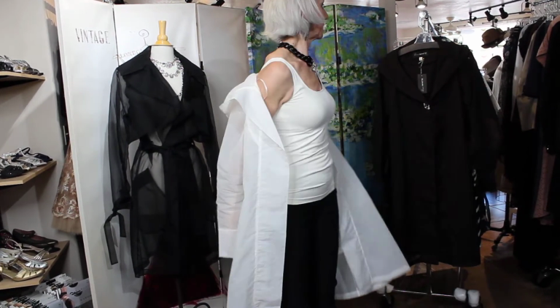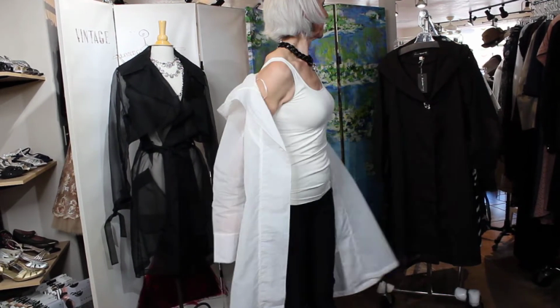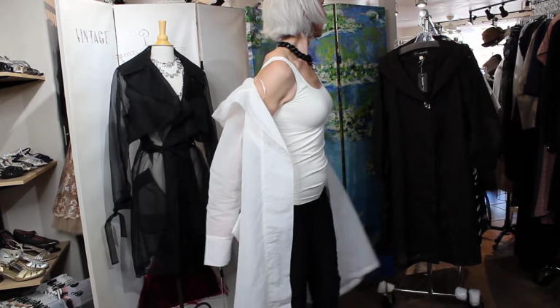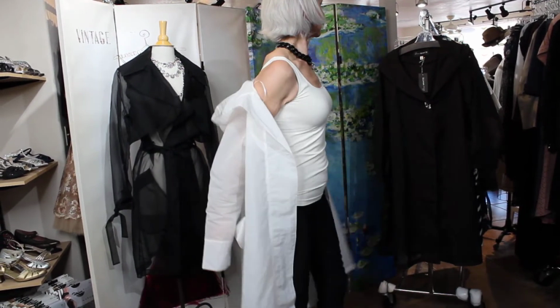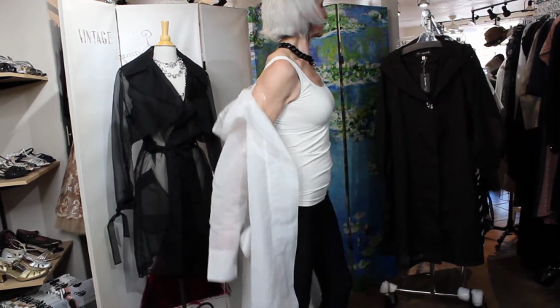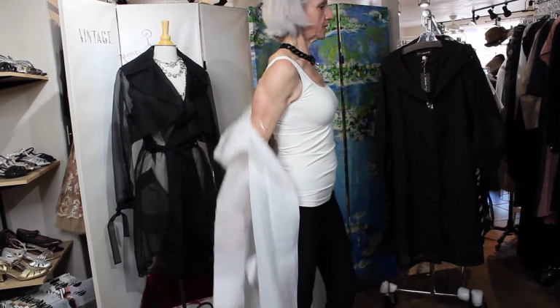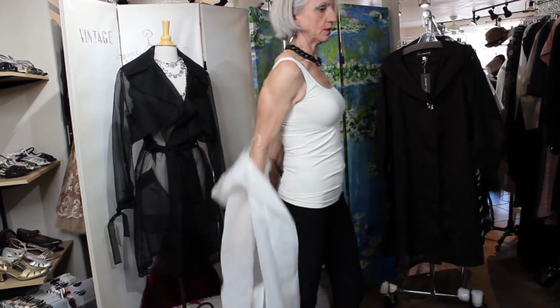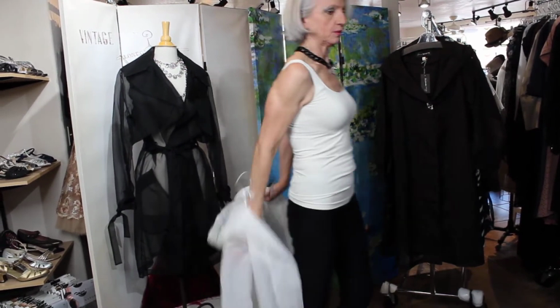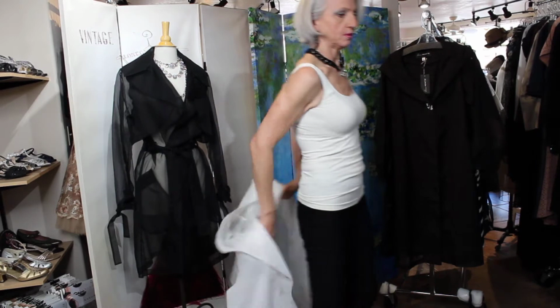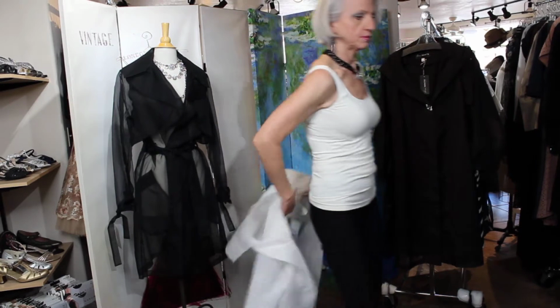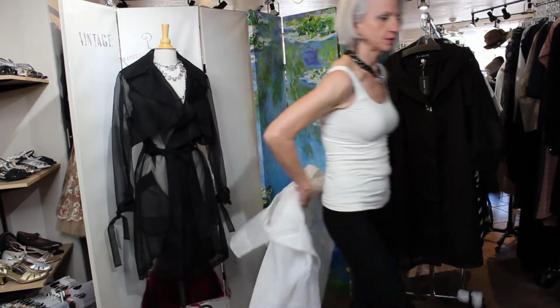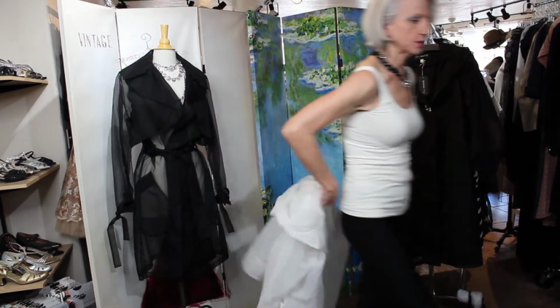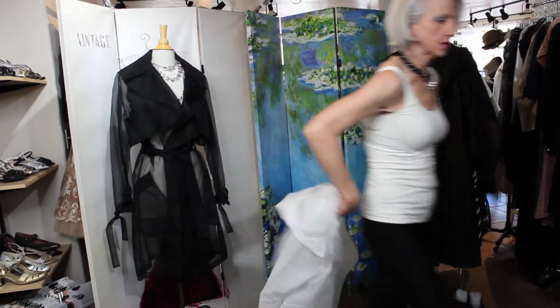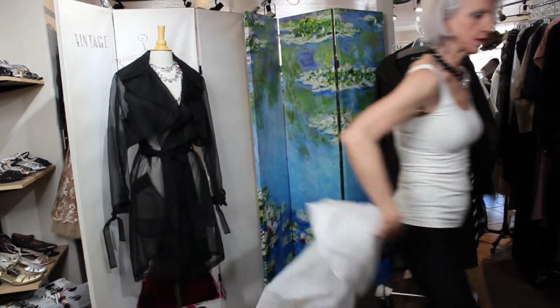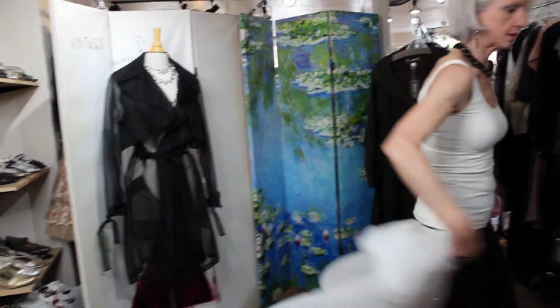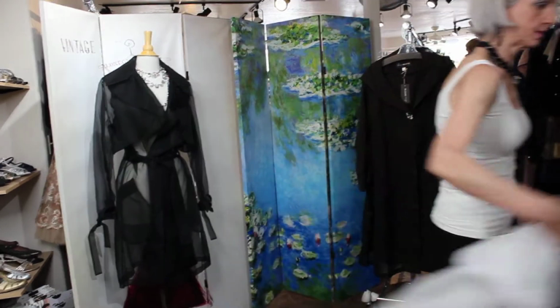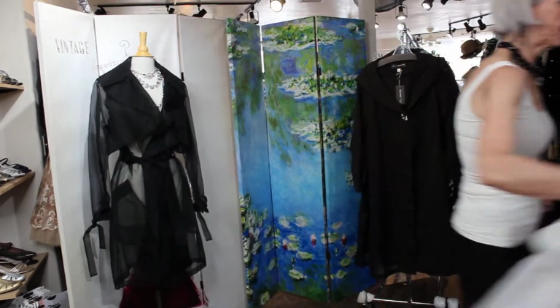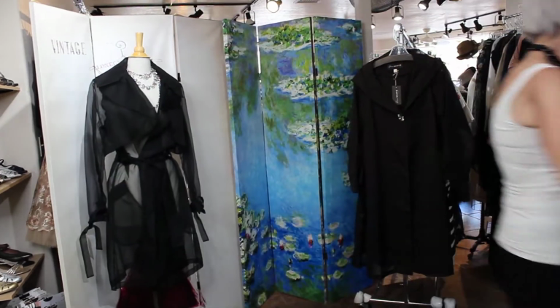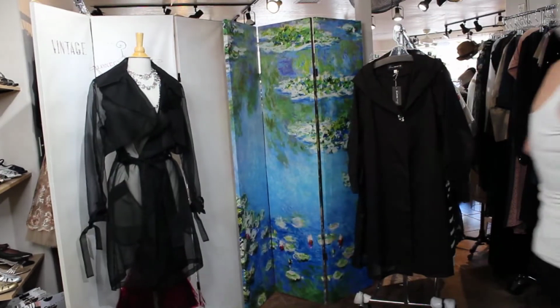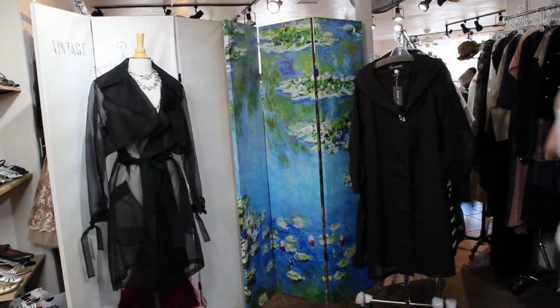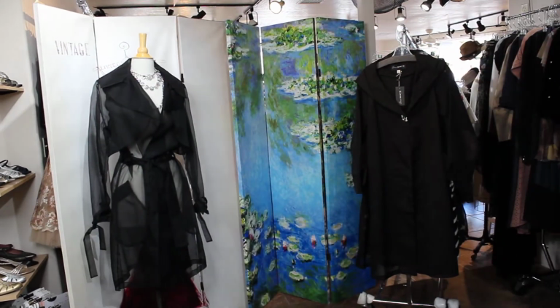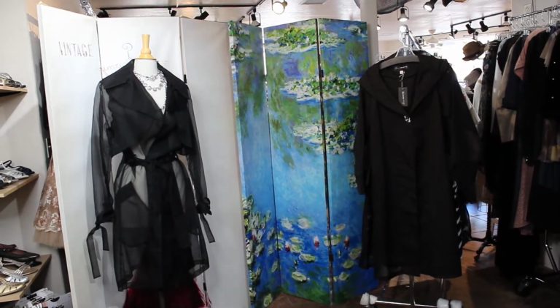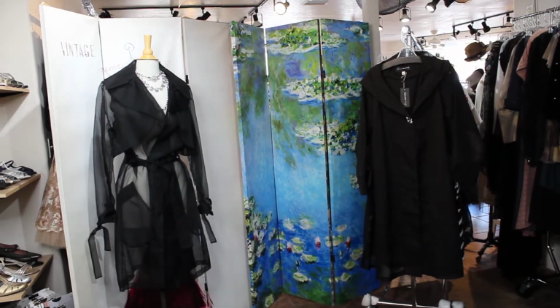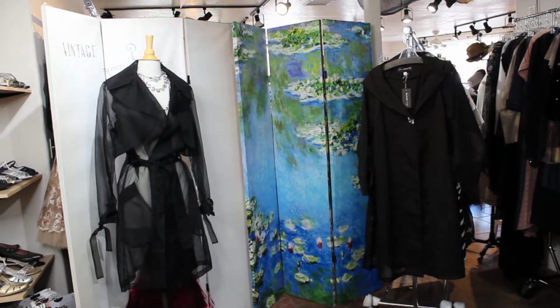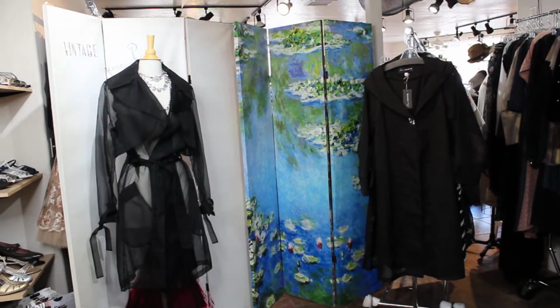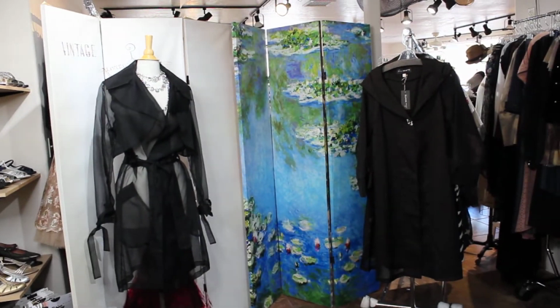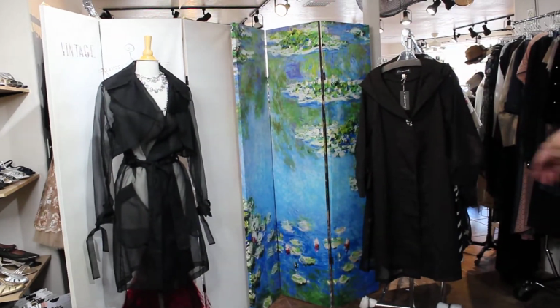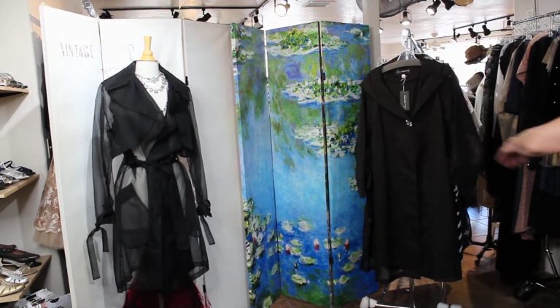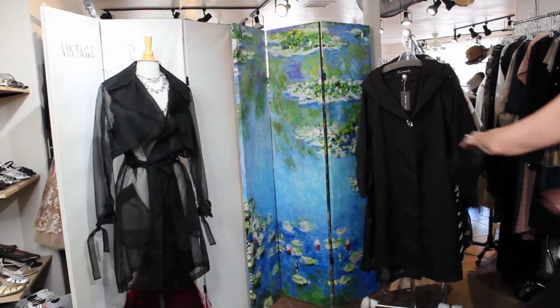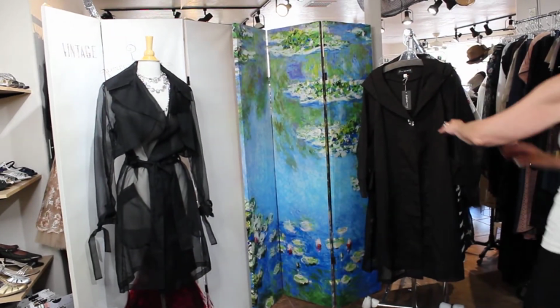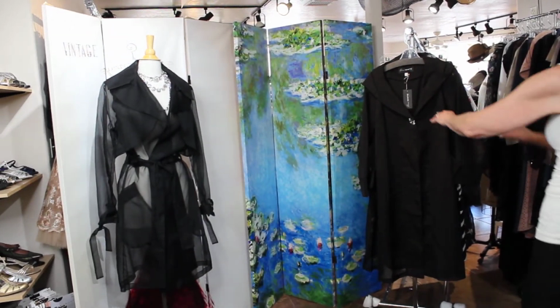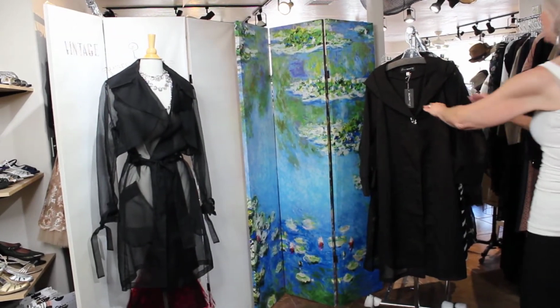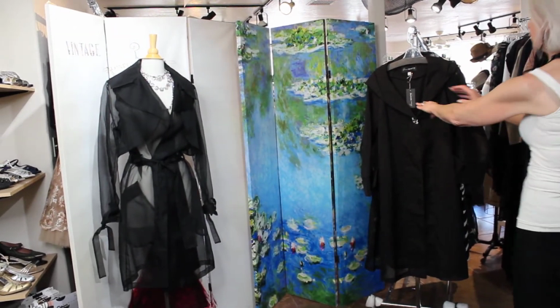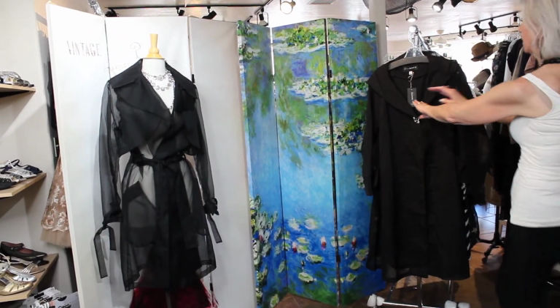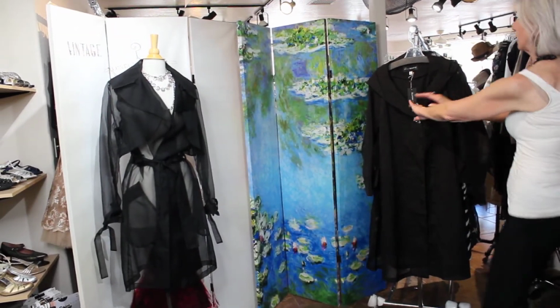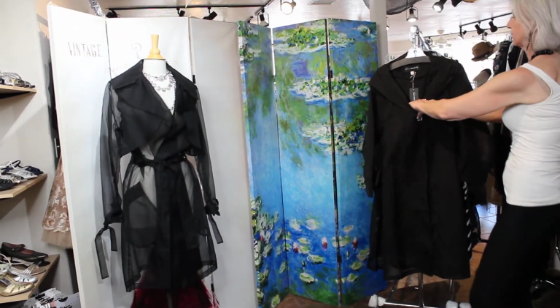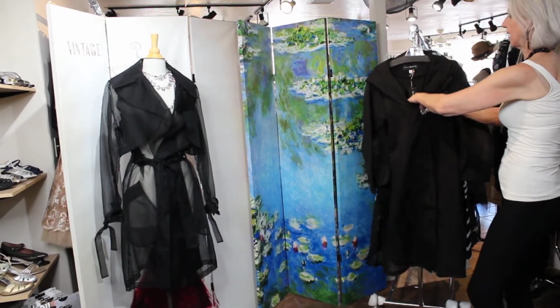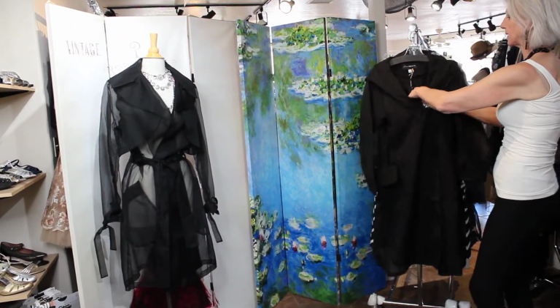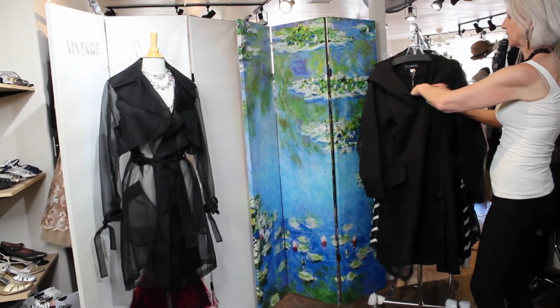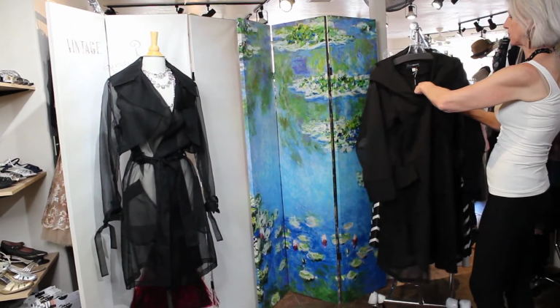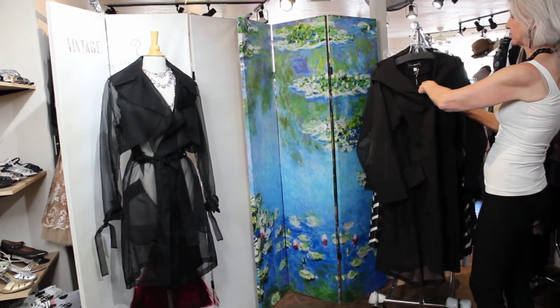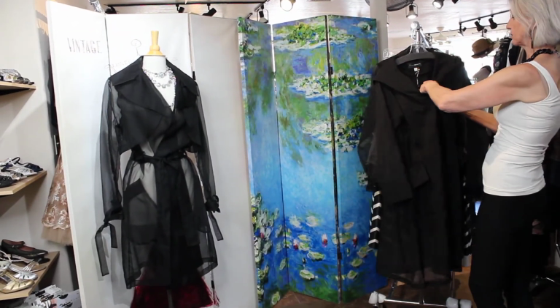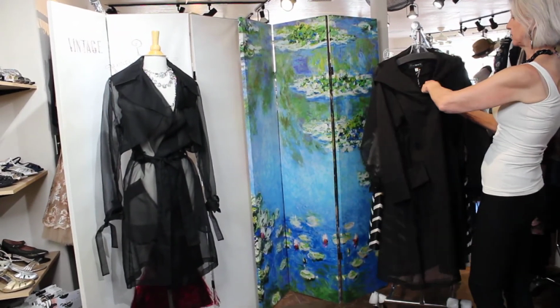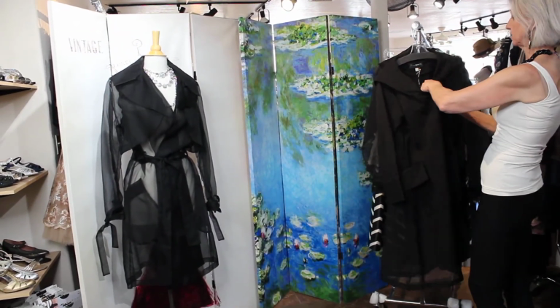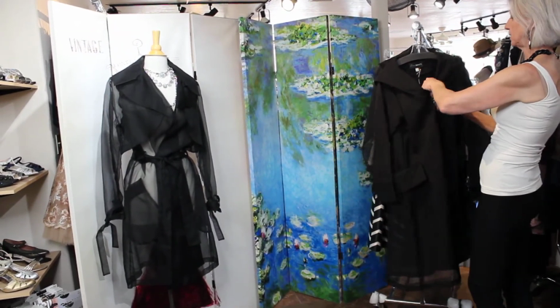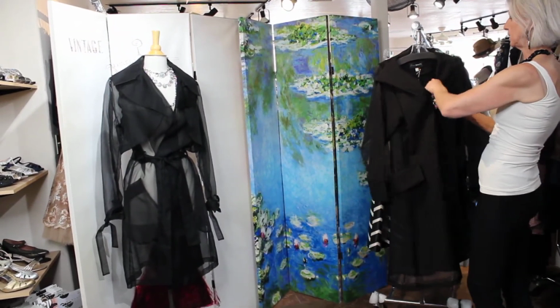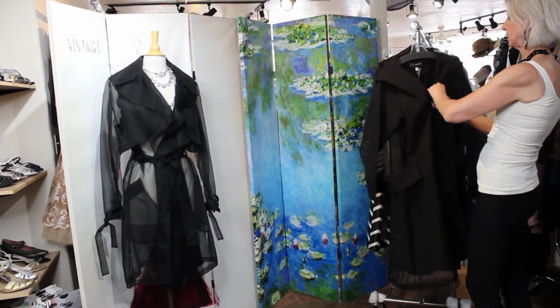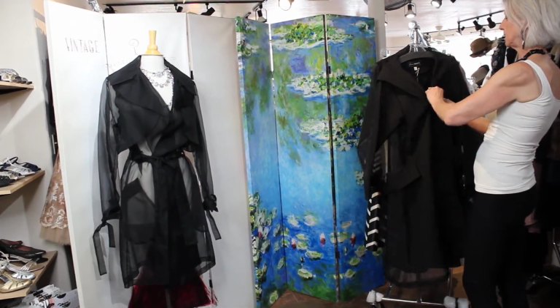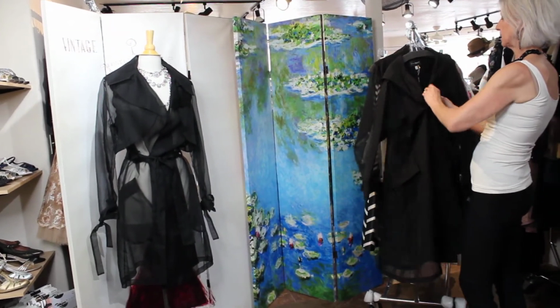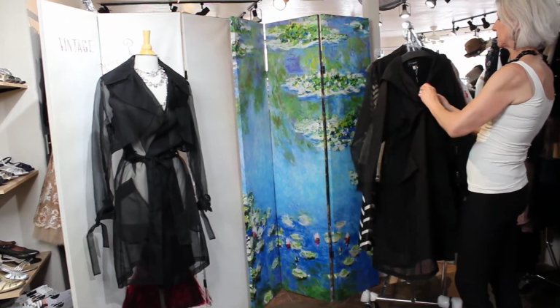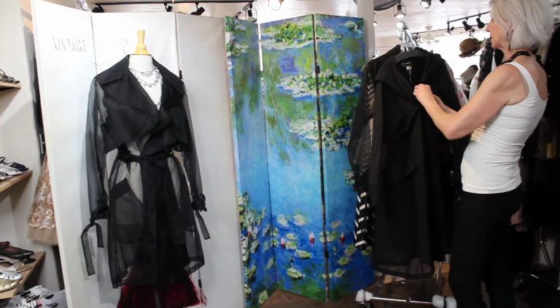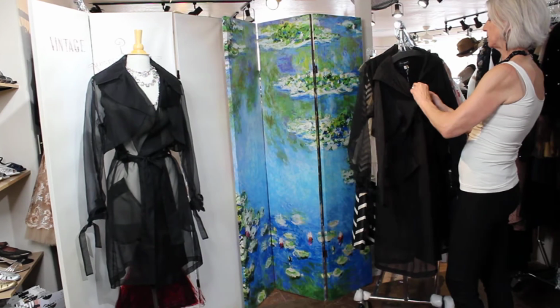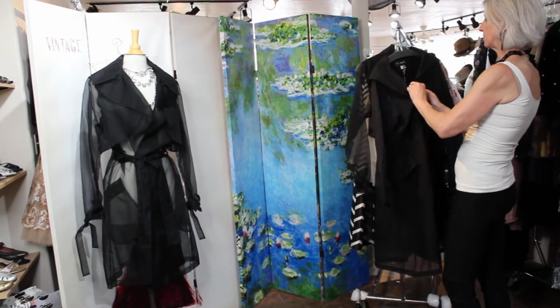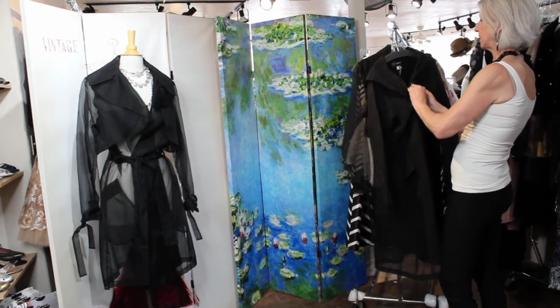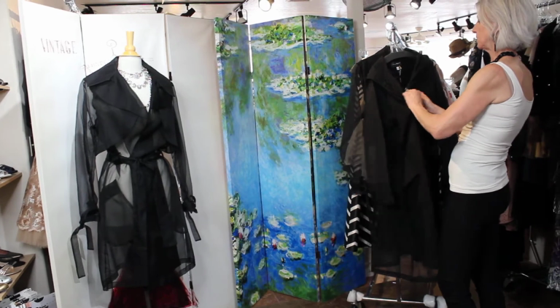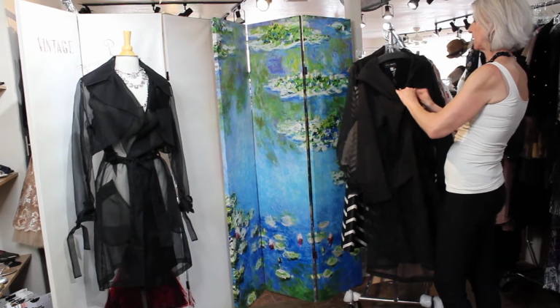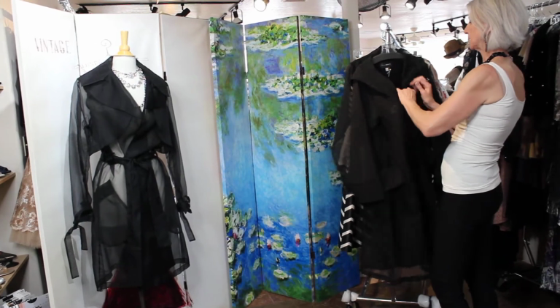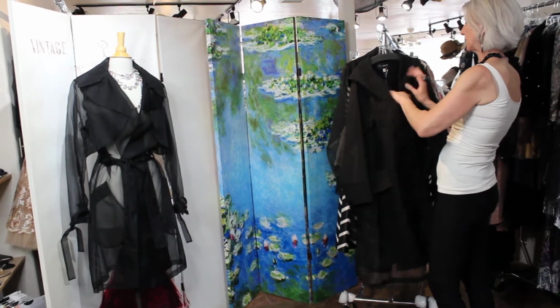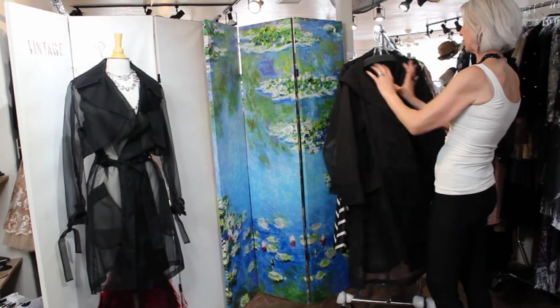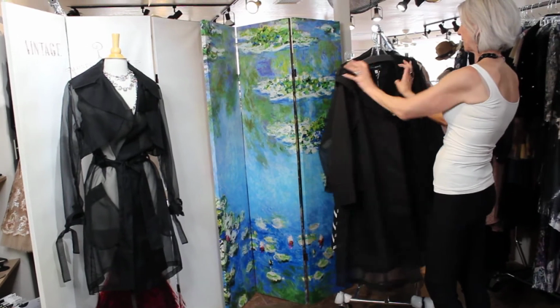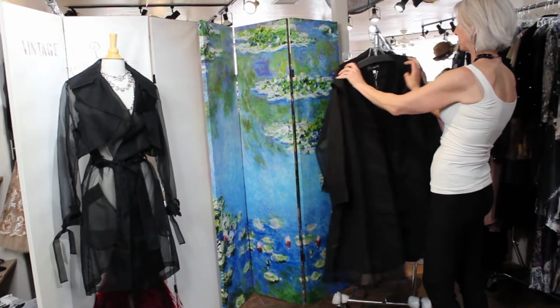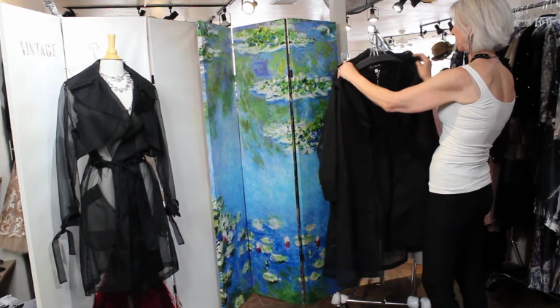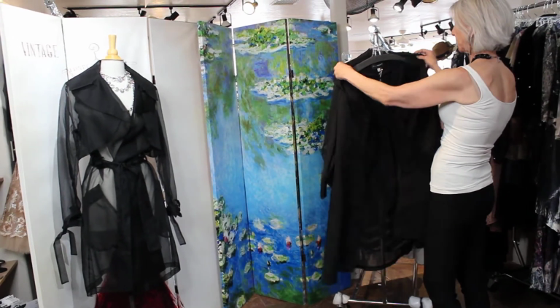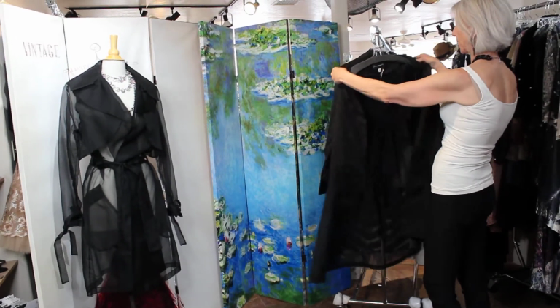I'm just going to put the all-black on in case you're not that color girl, because I know a lot of you guys like black, black, black.